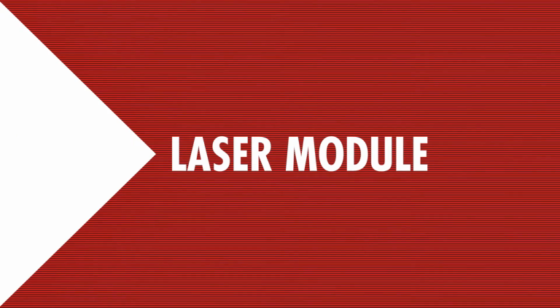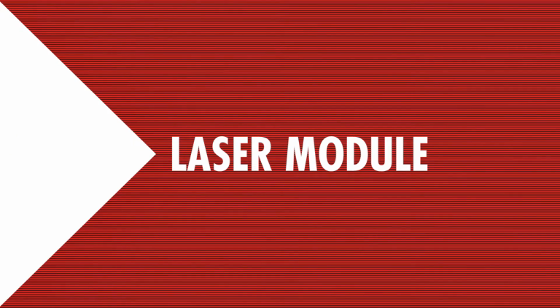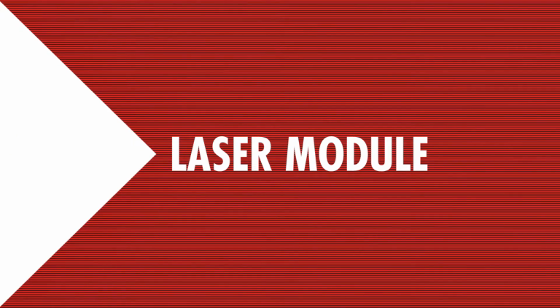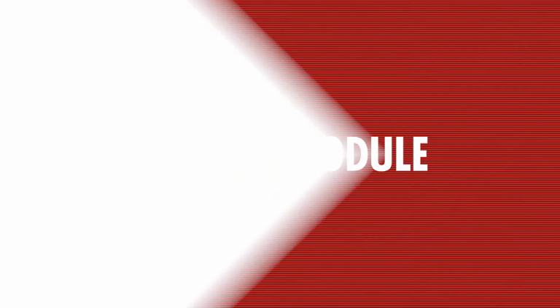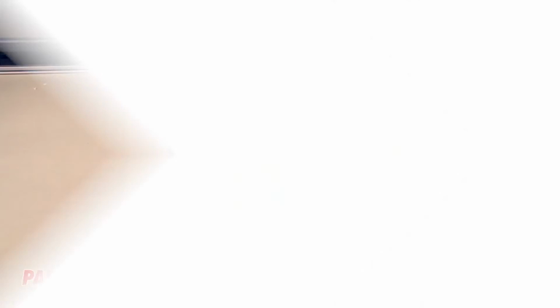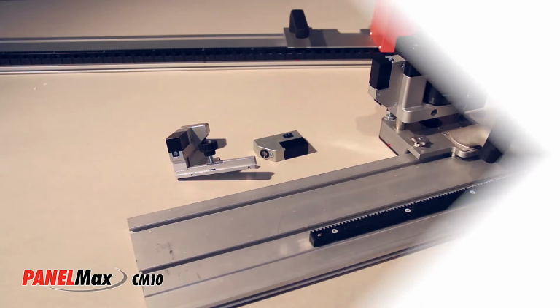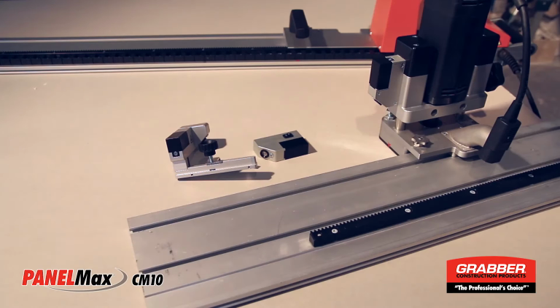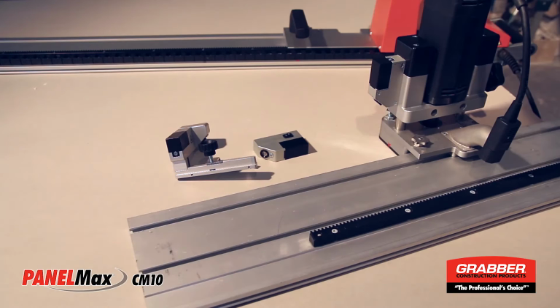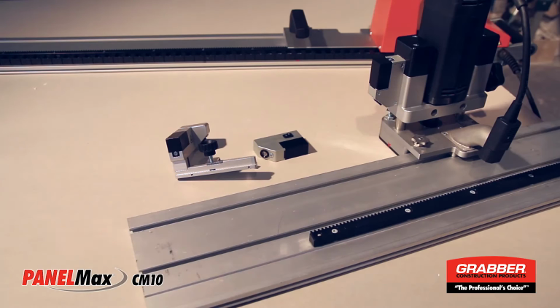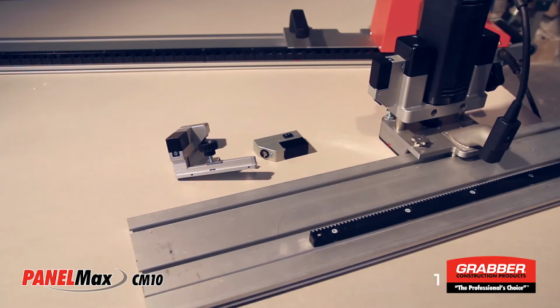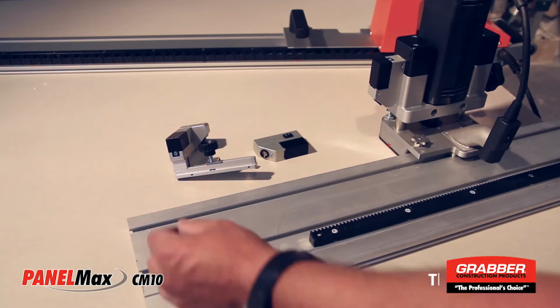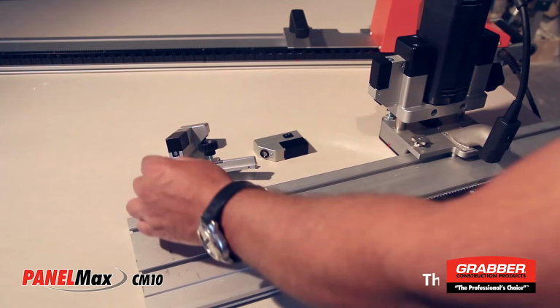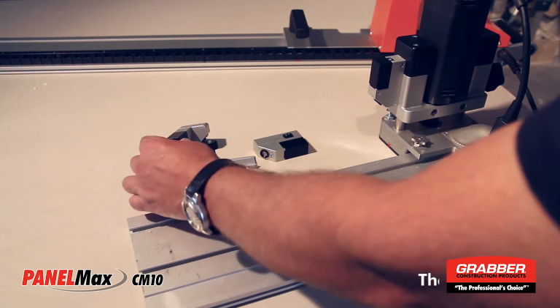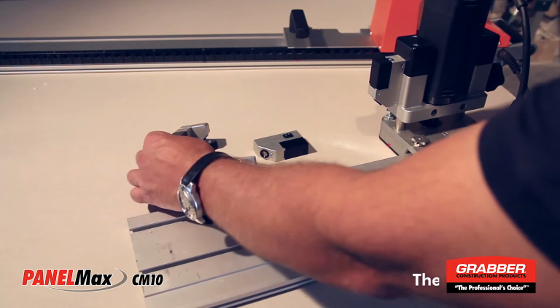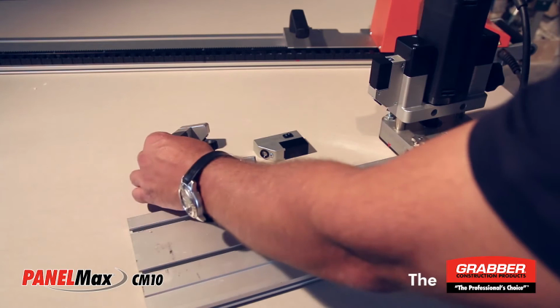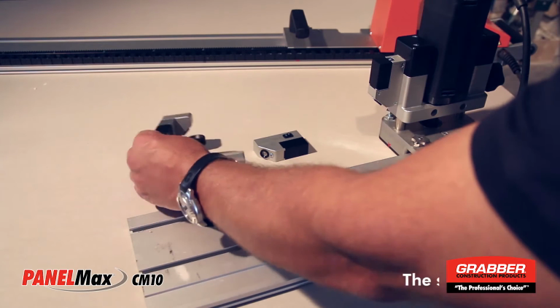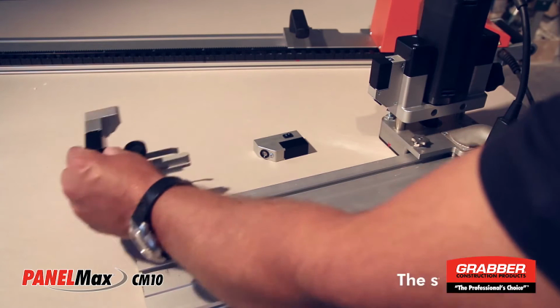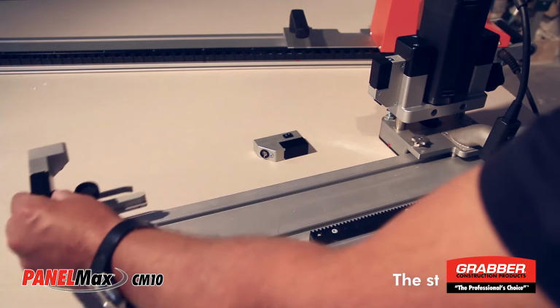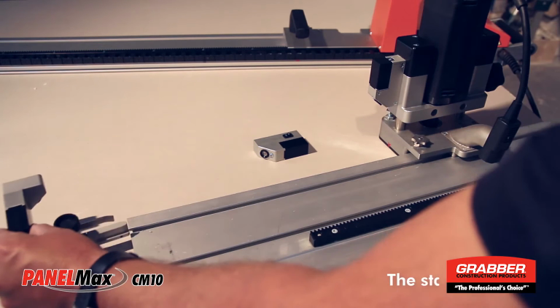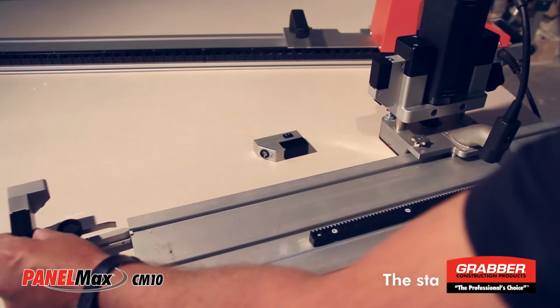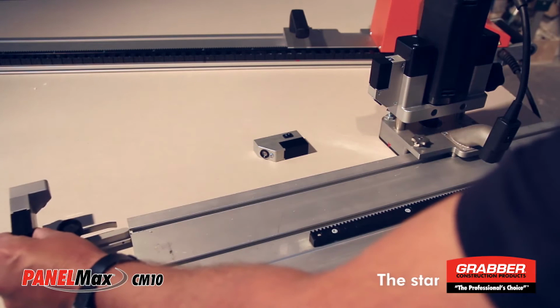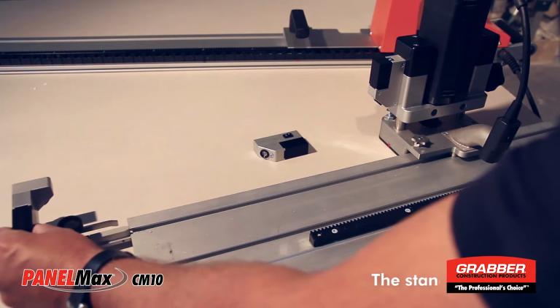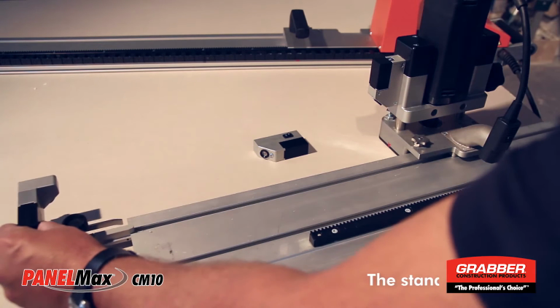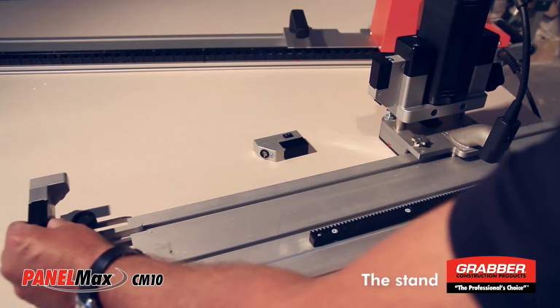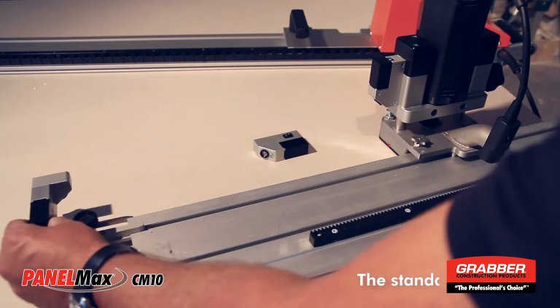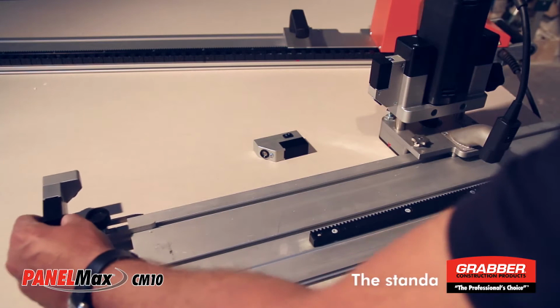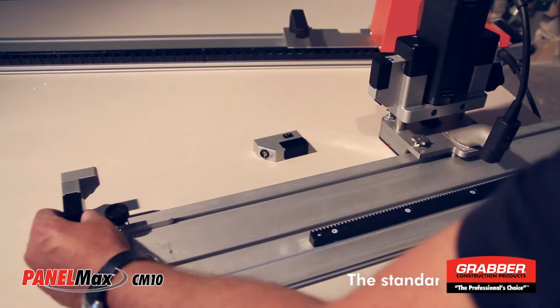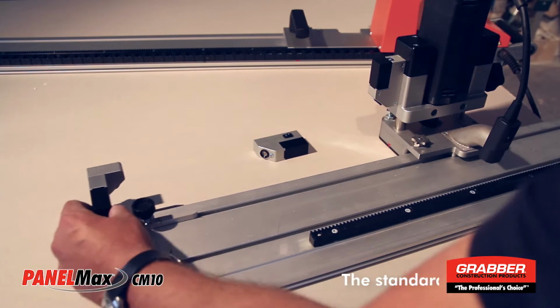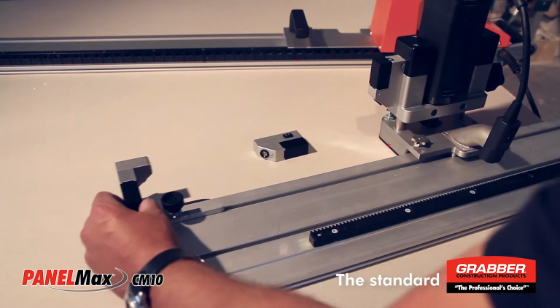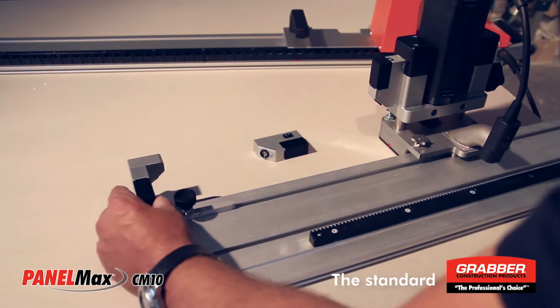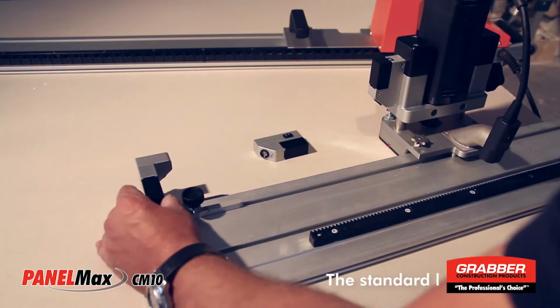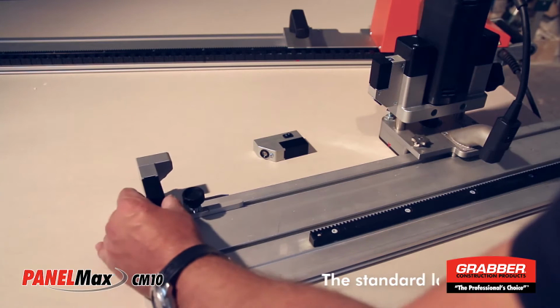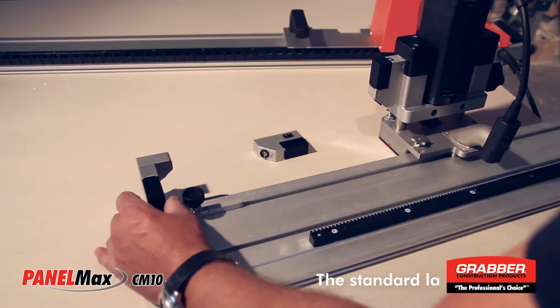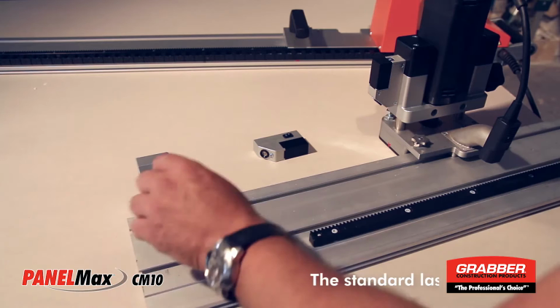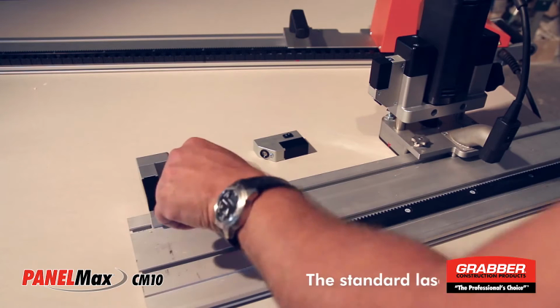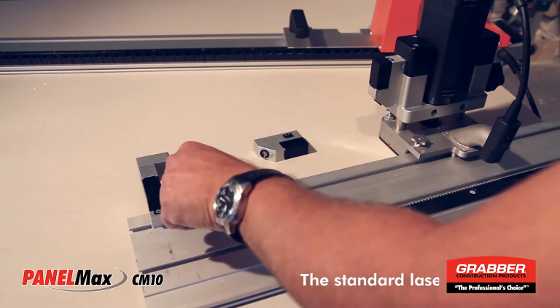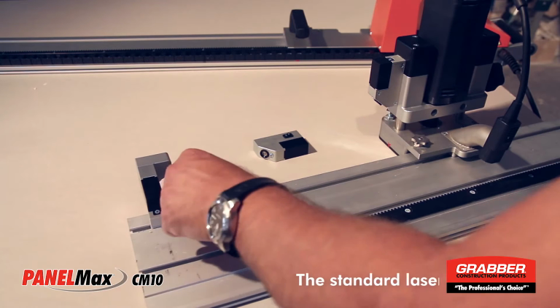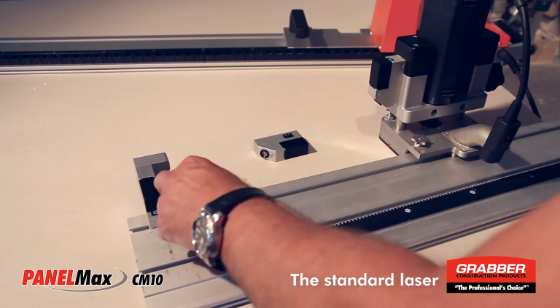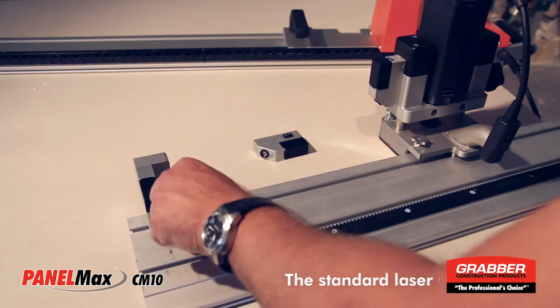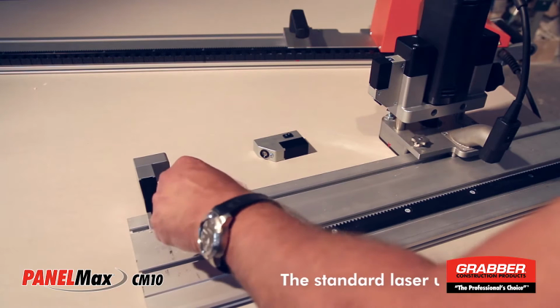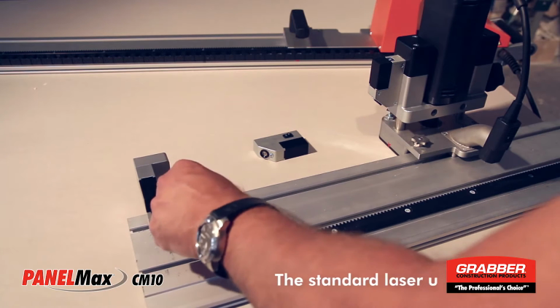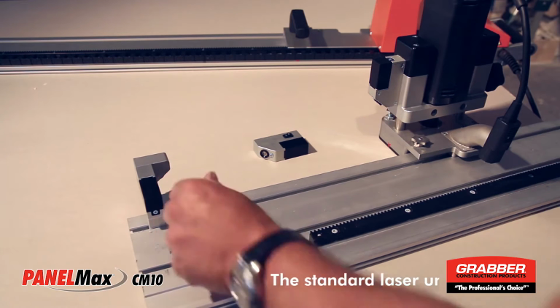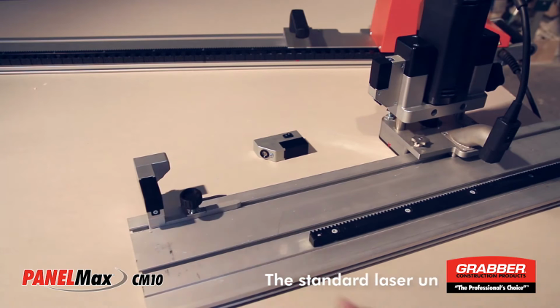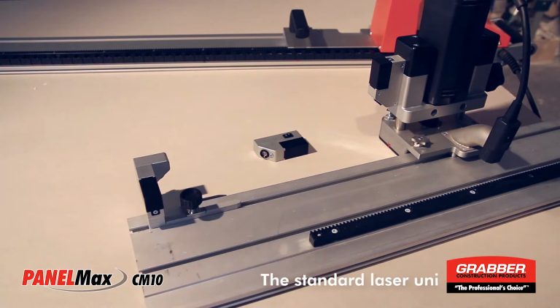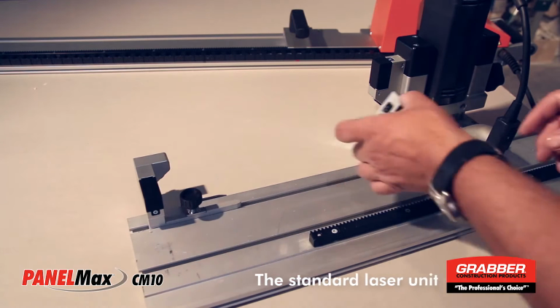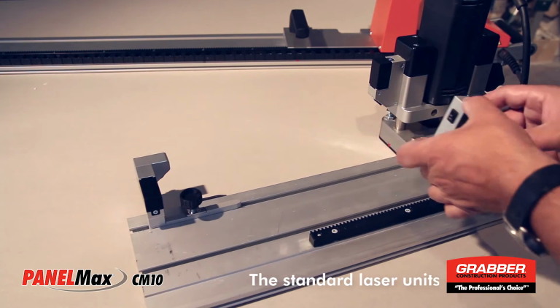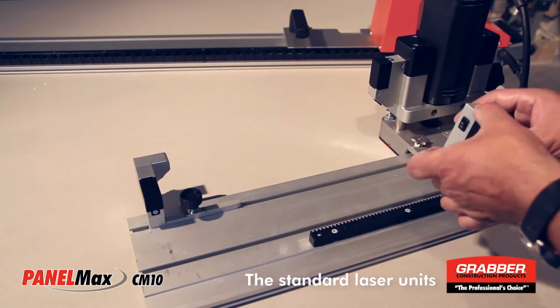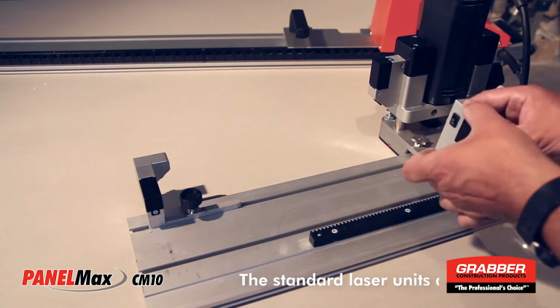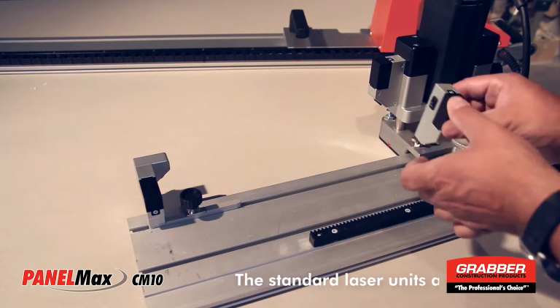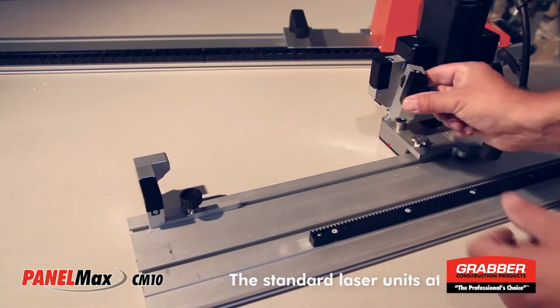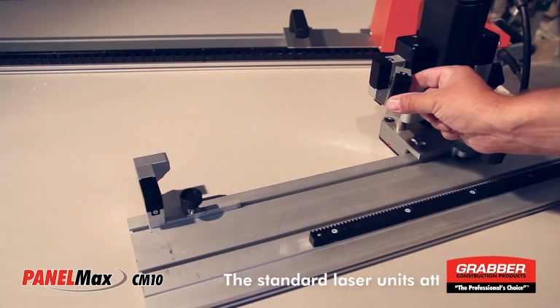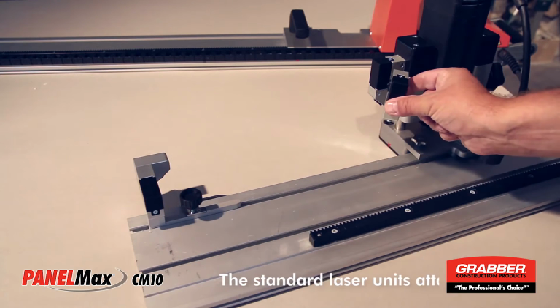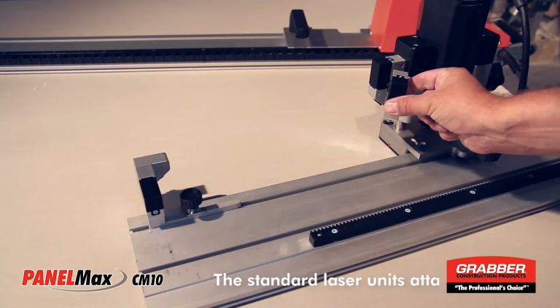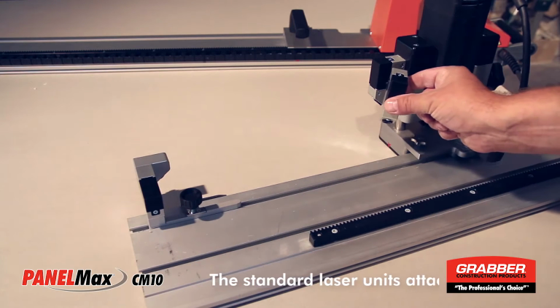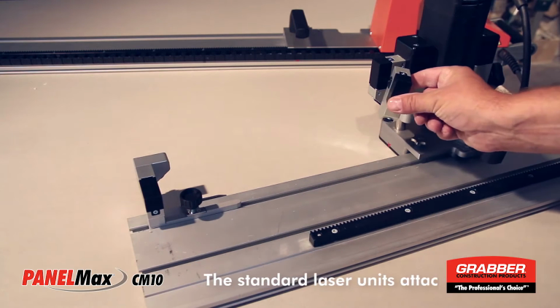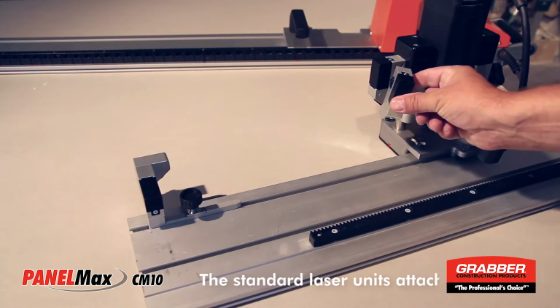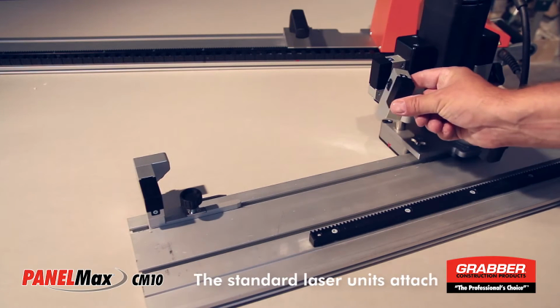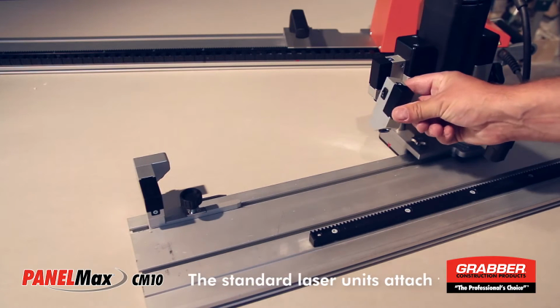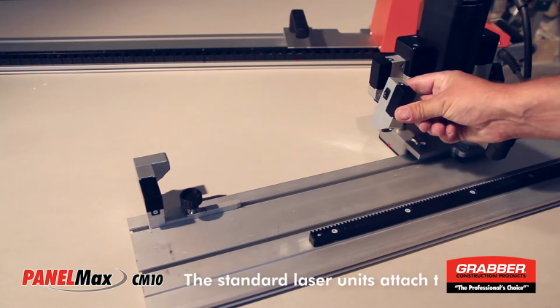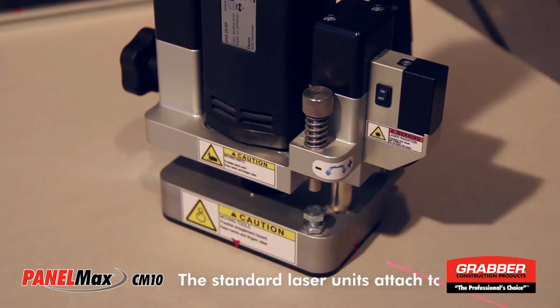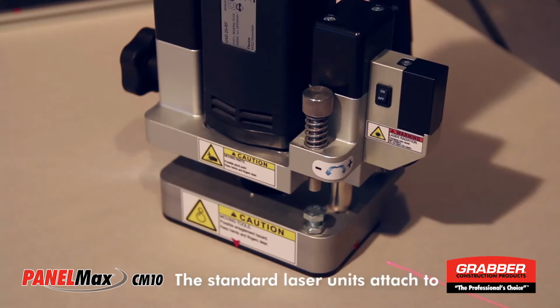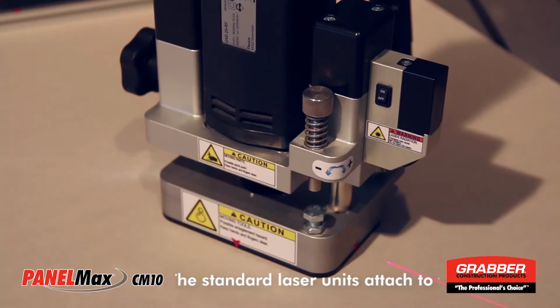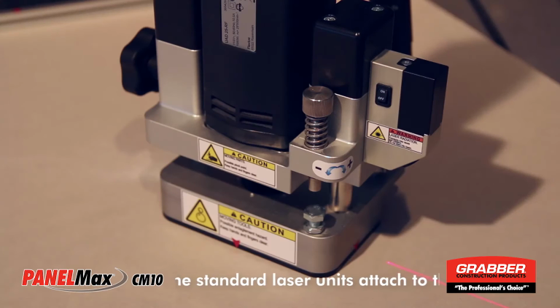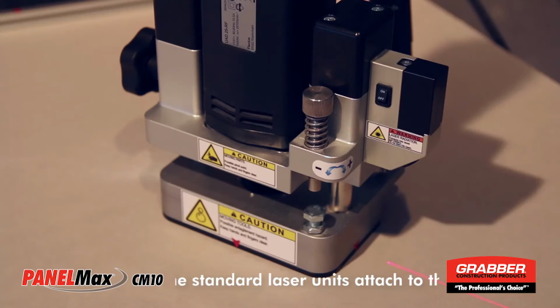The standard laser set consists of two laser modules. One attaches to the end of the track and the other attaches to the milling unit.